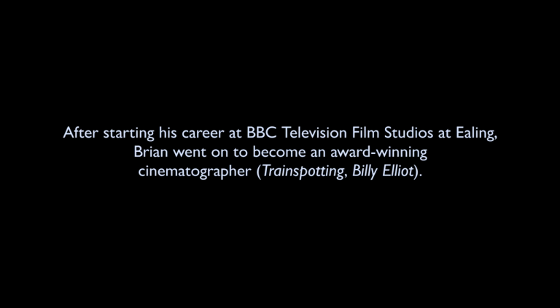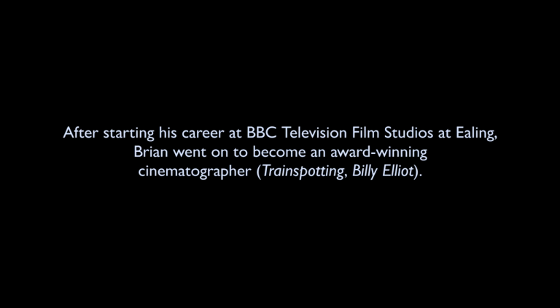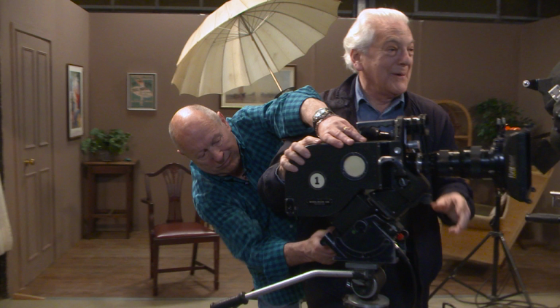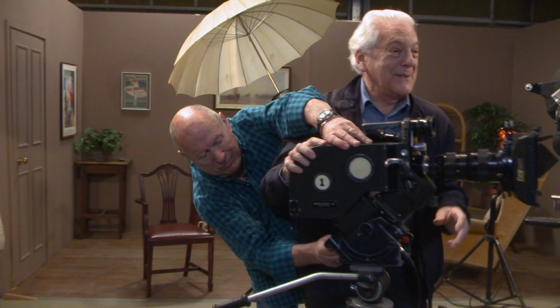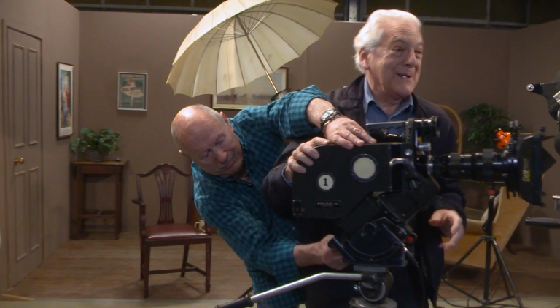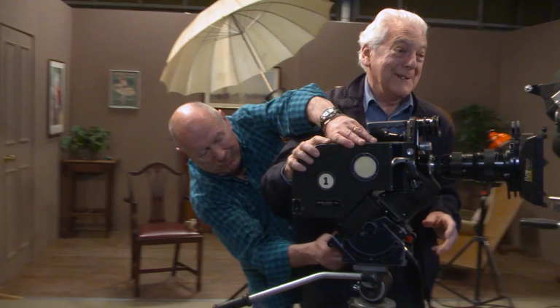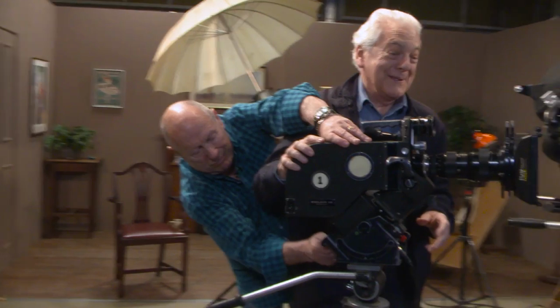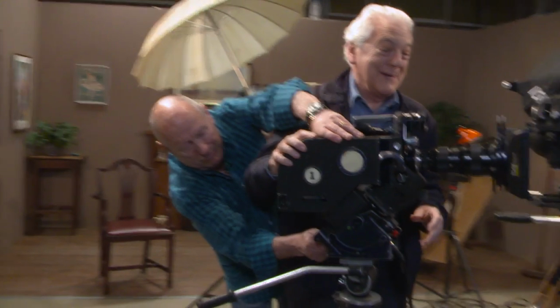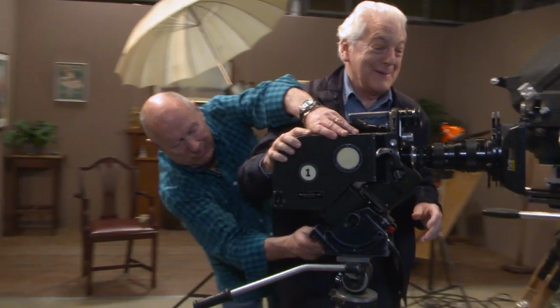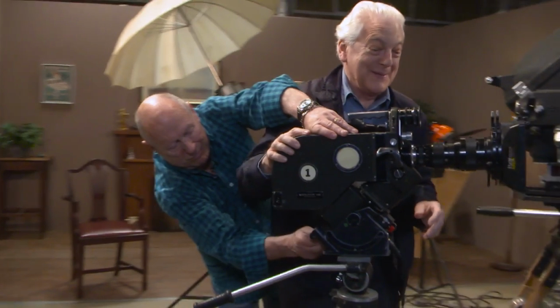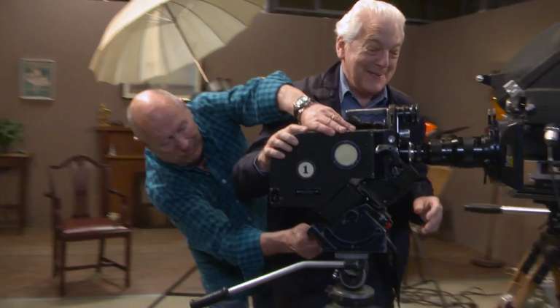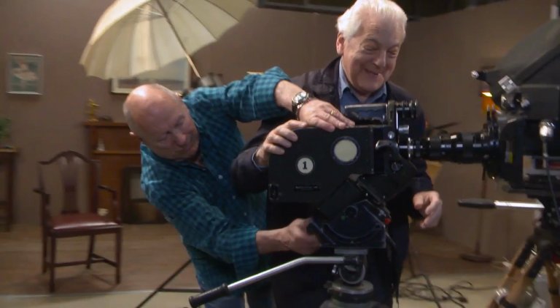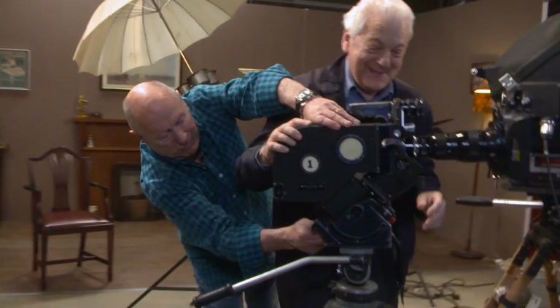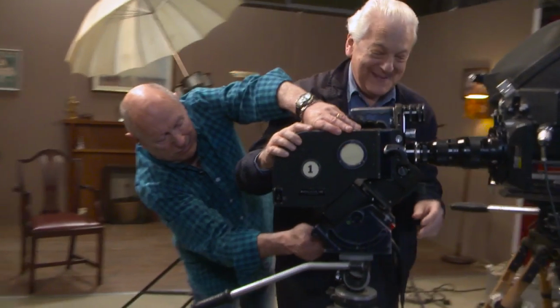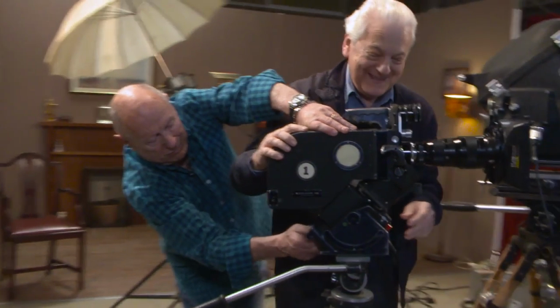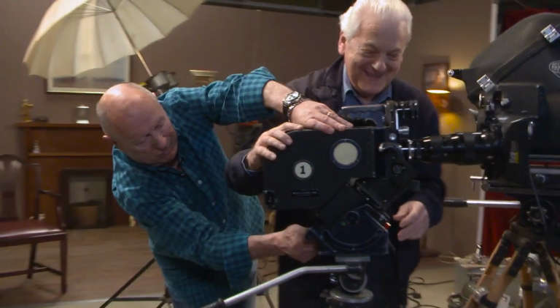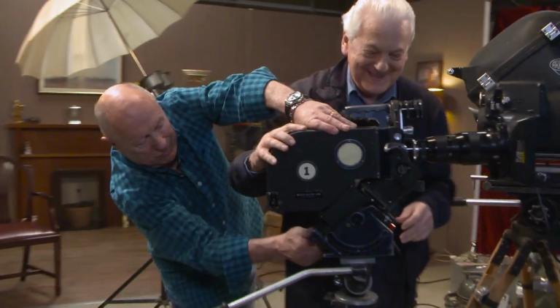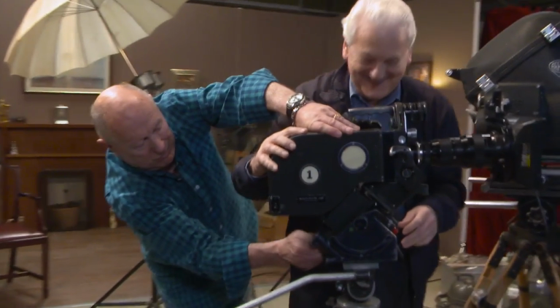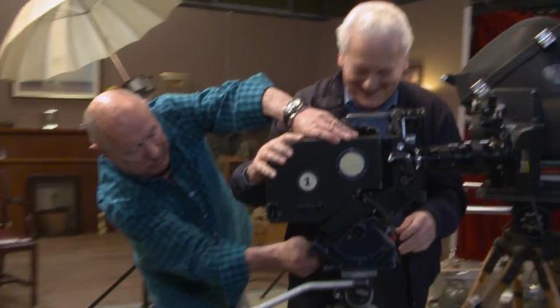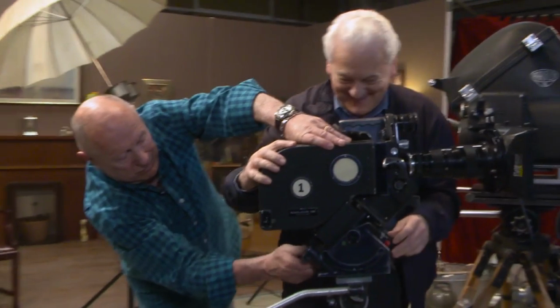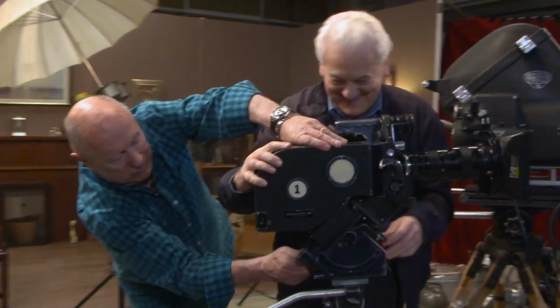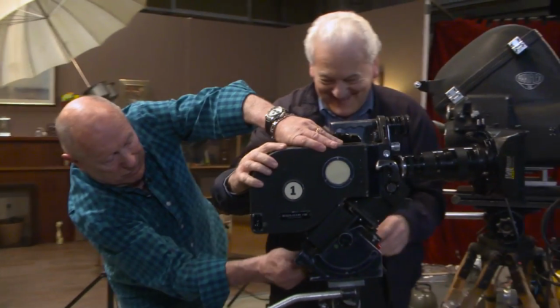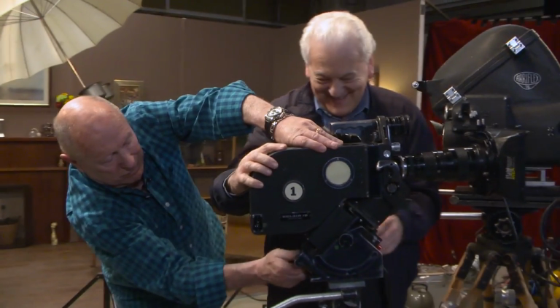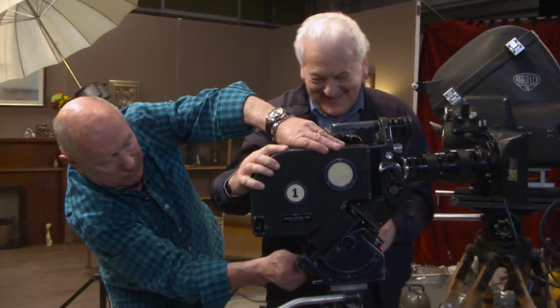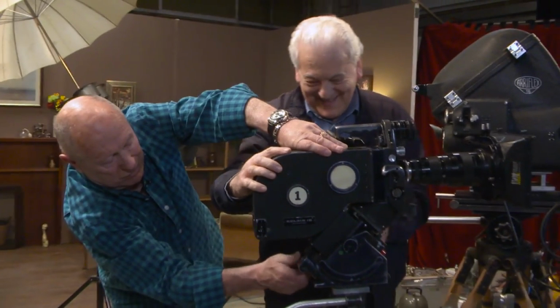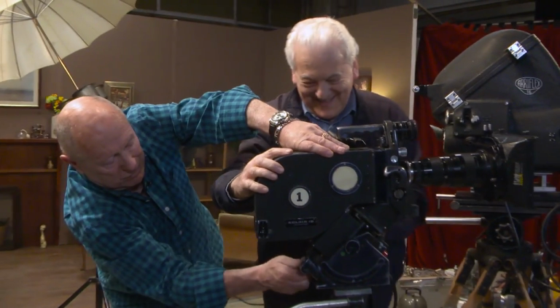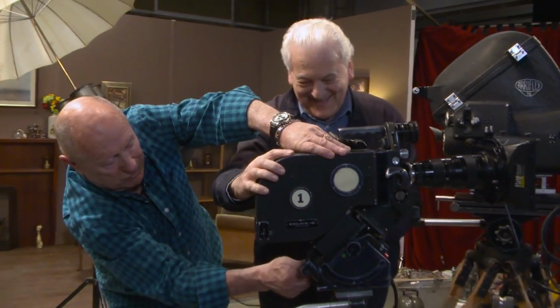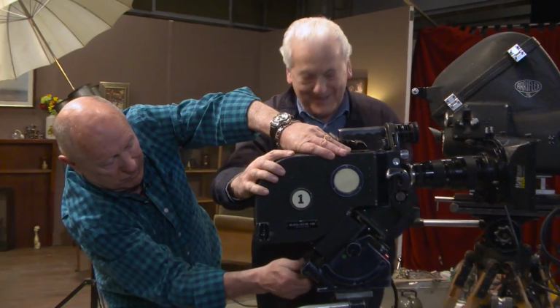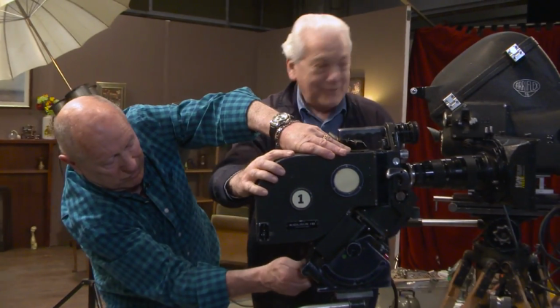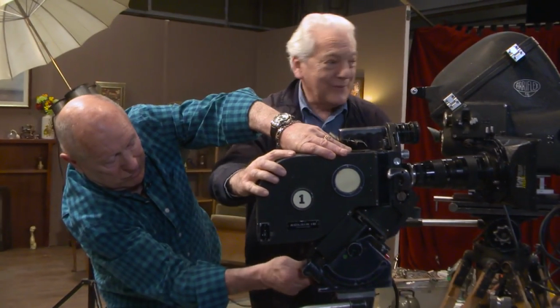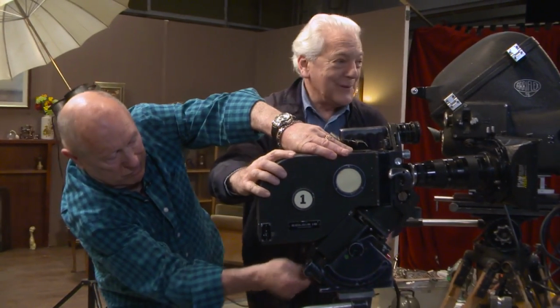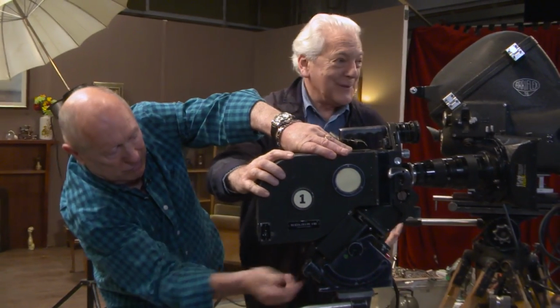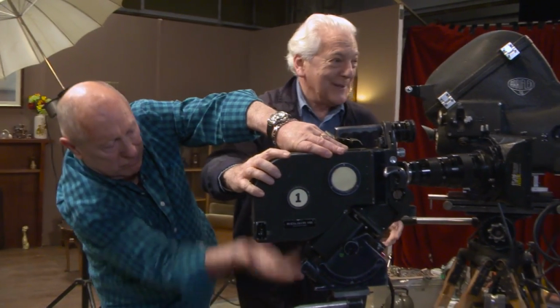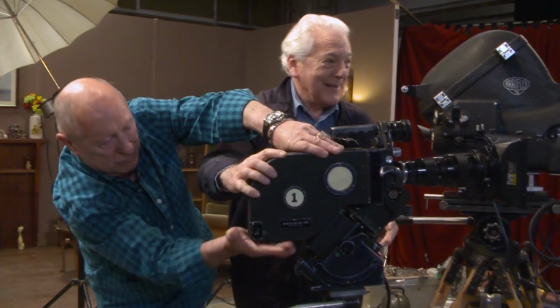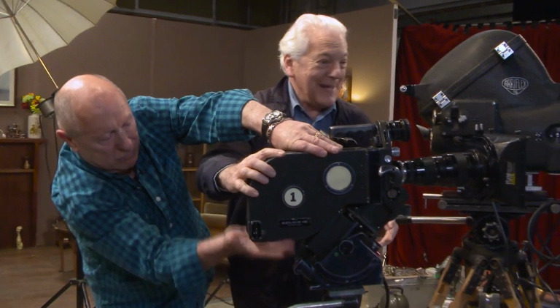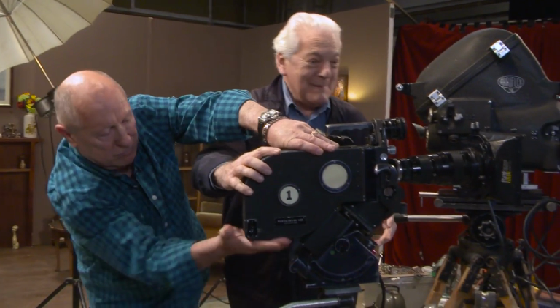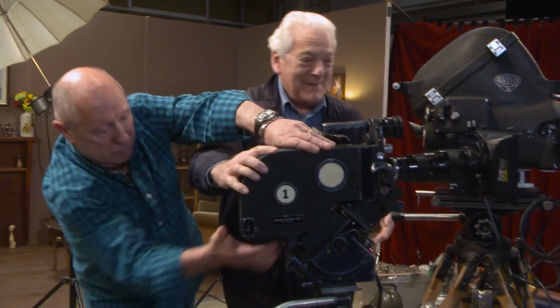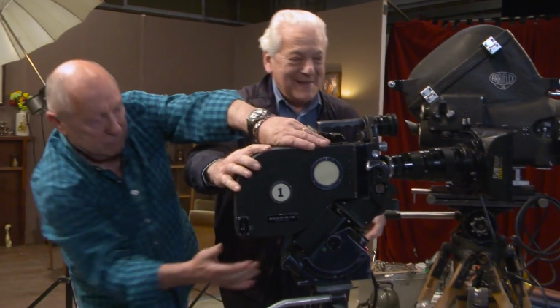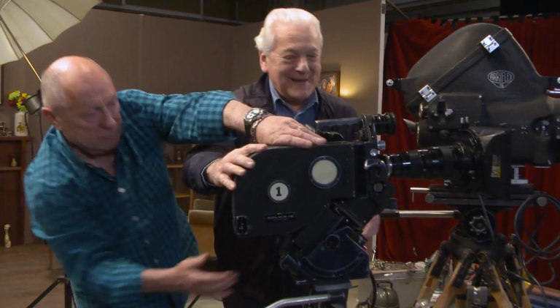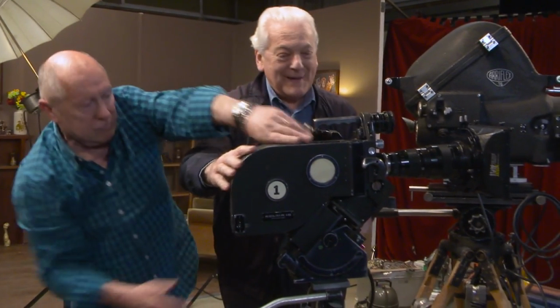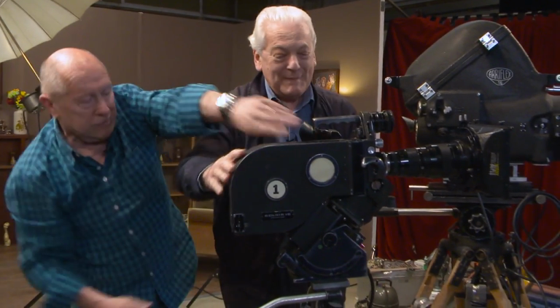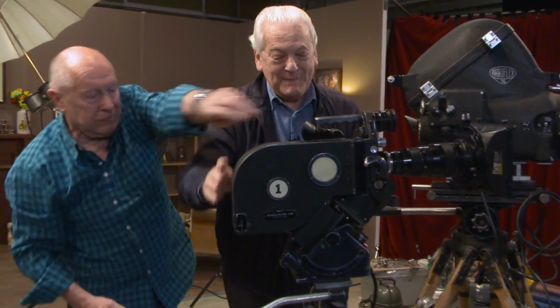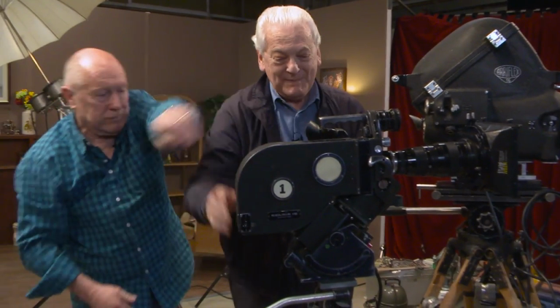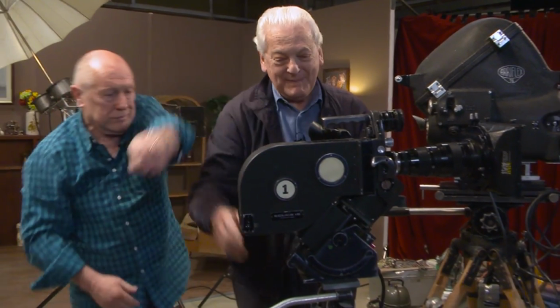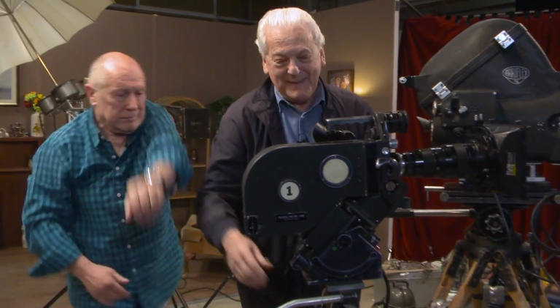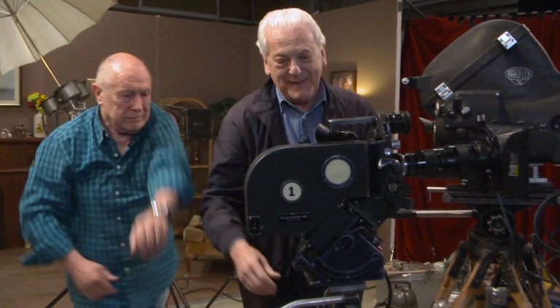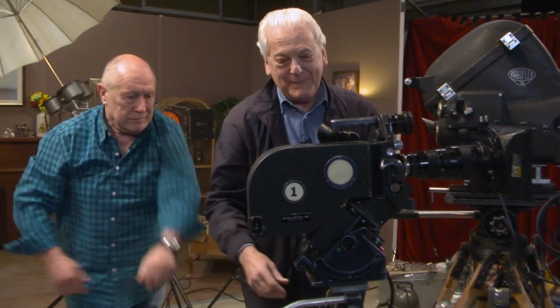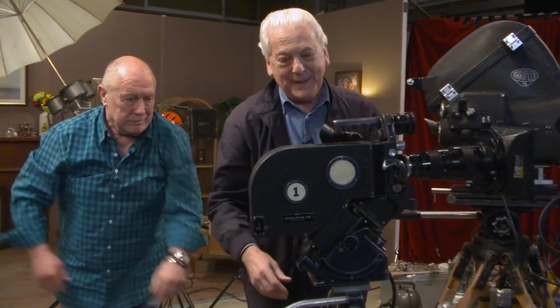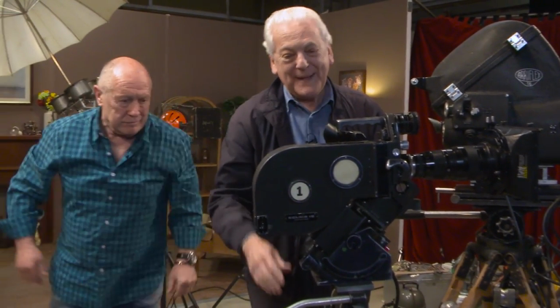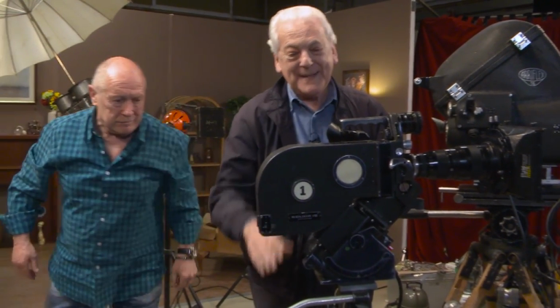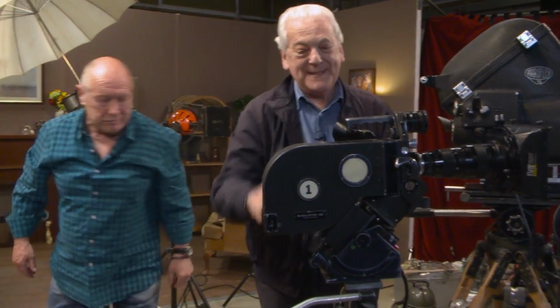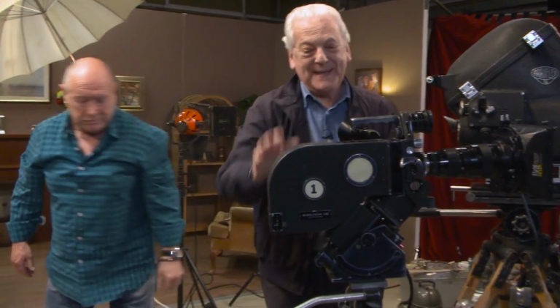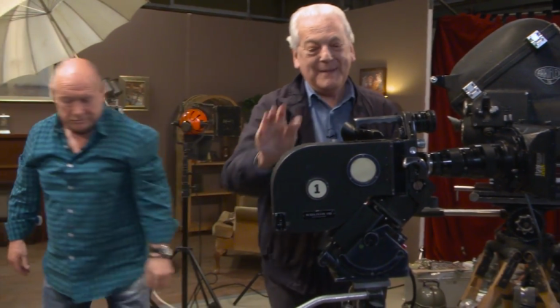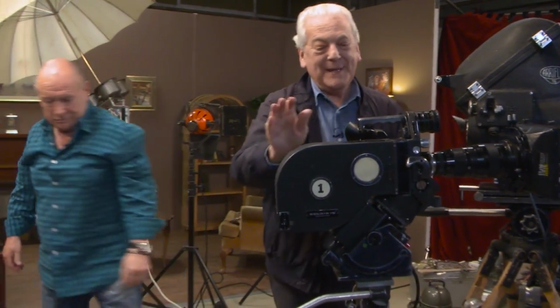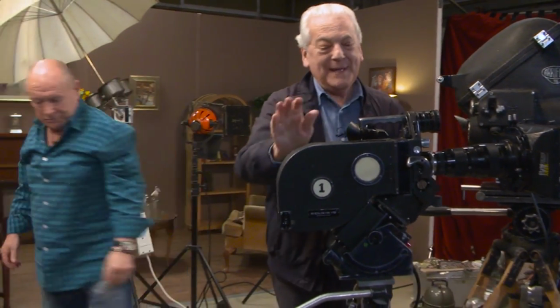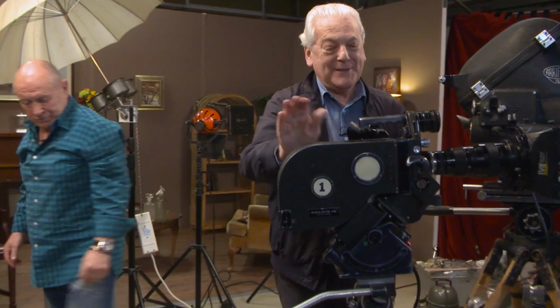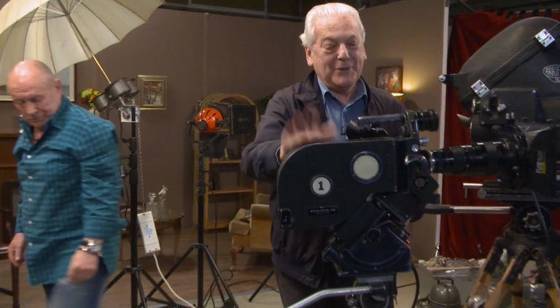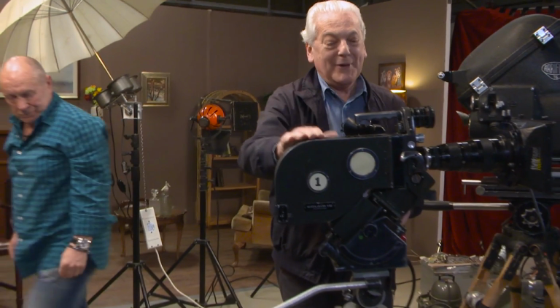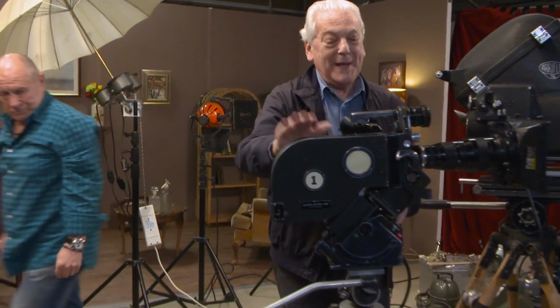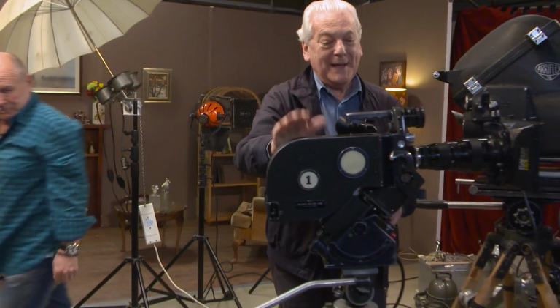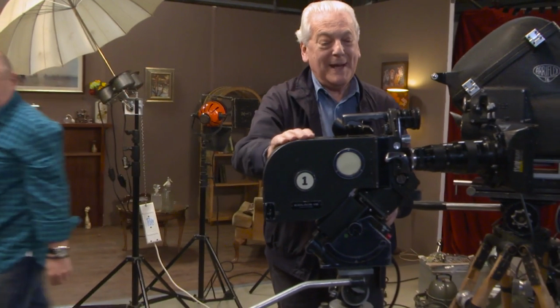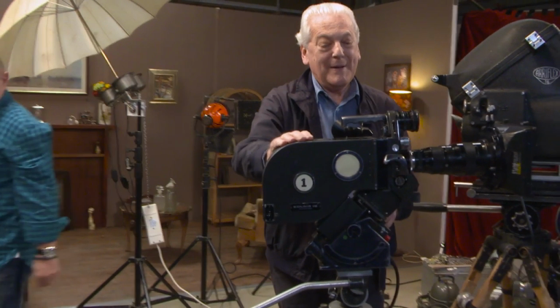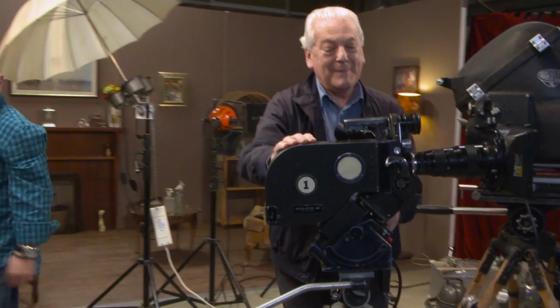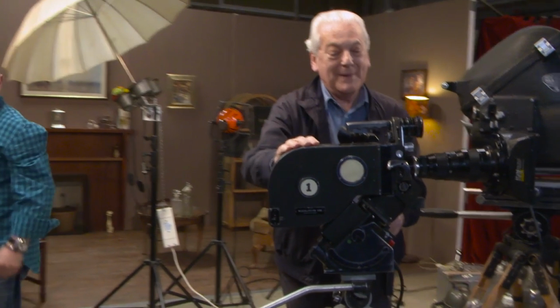Not as young as I was, unfortunately. But it is a great camera.